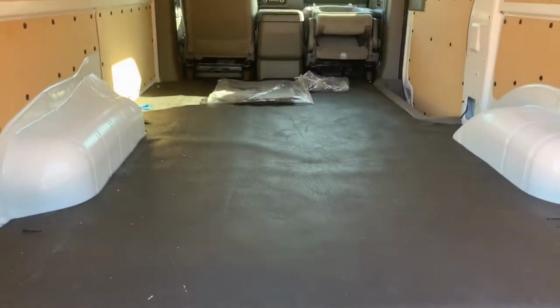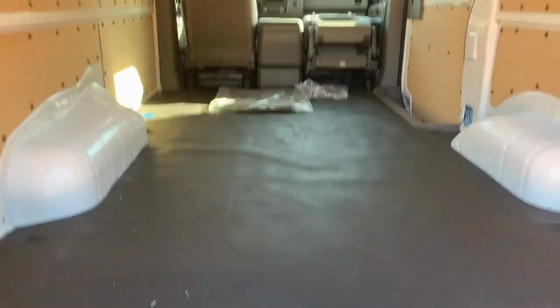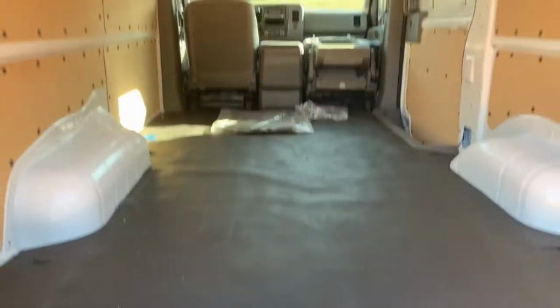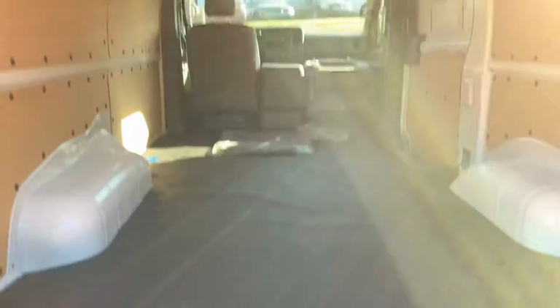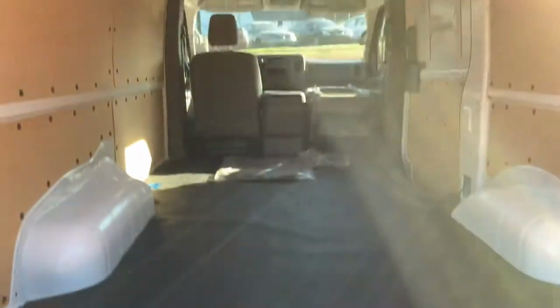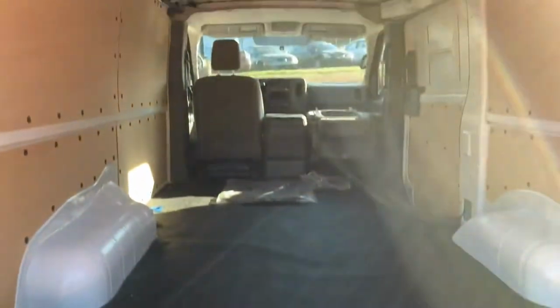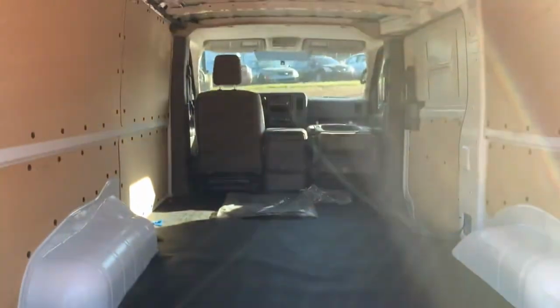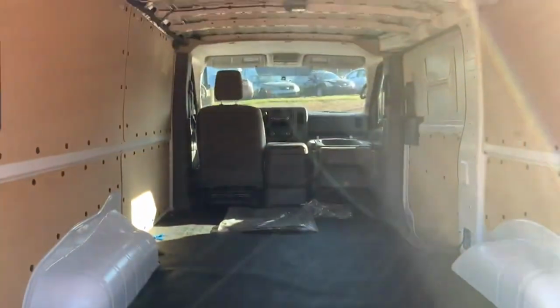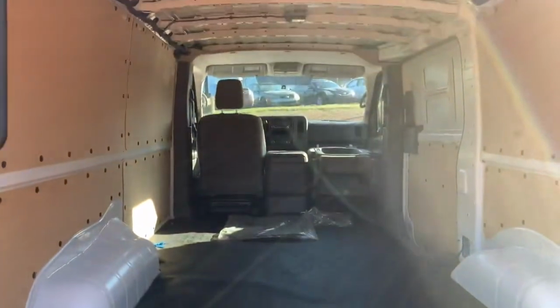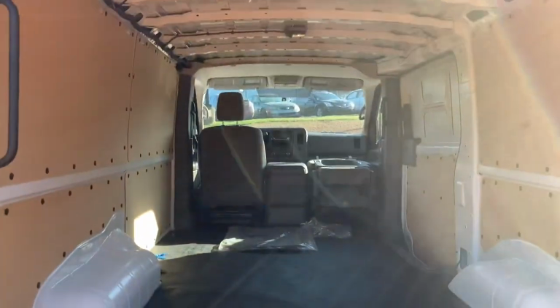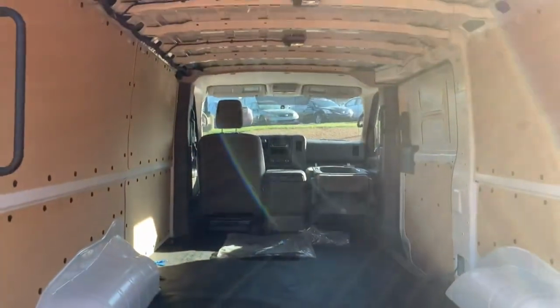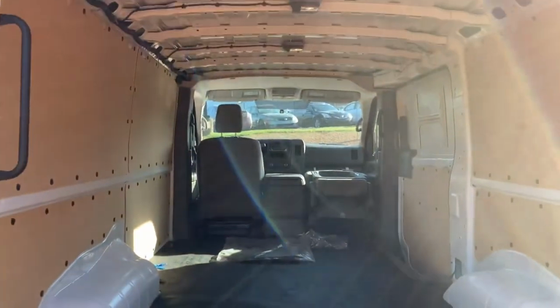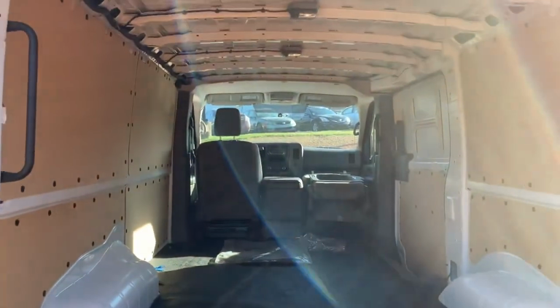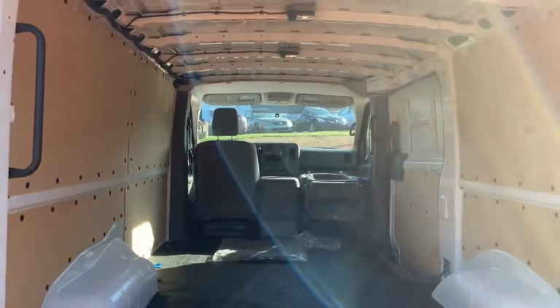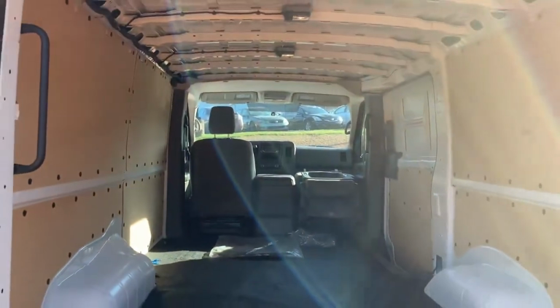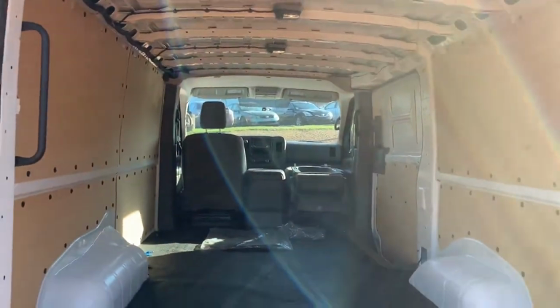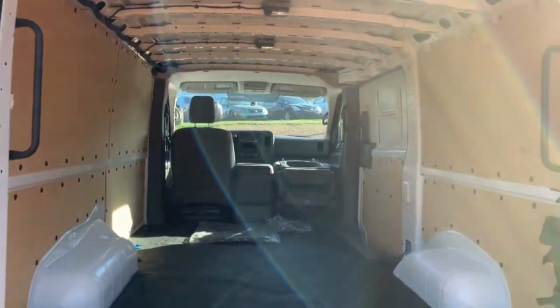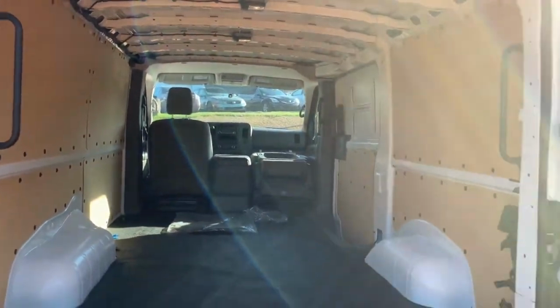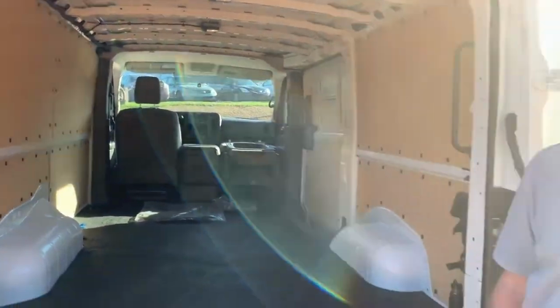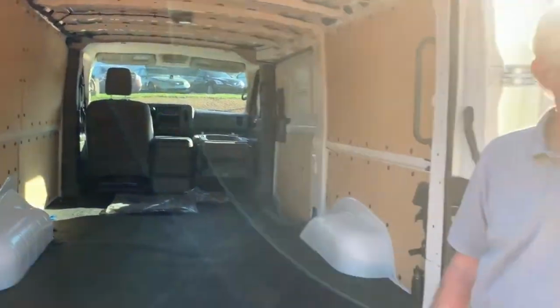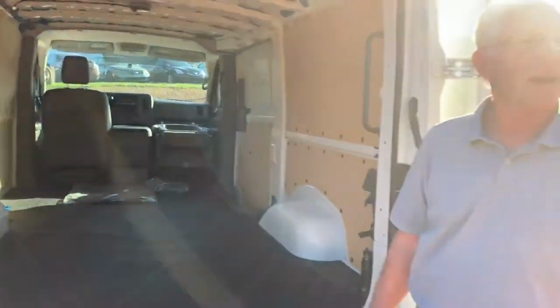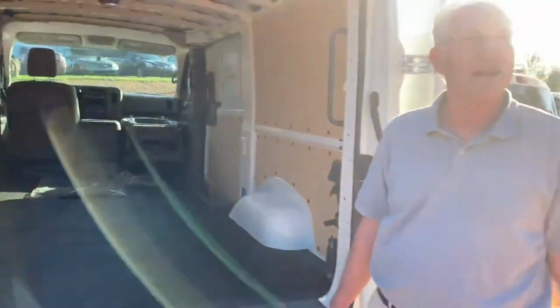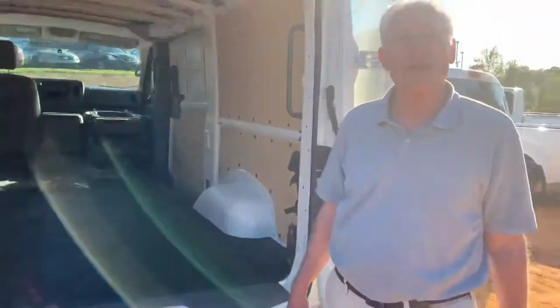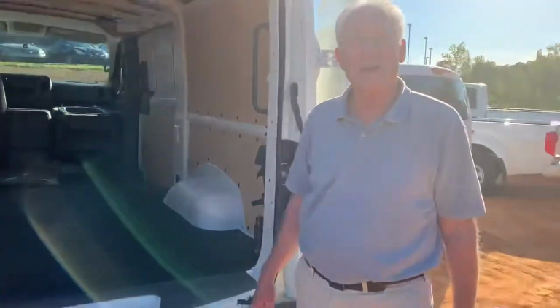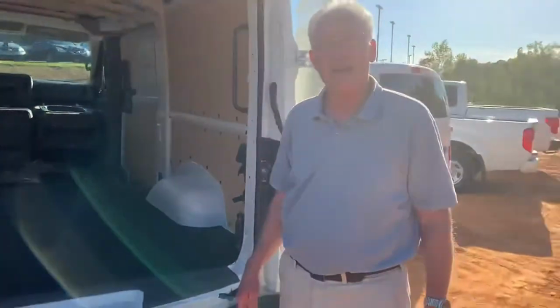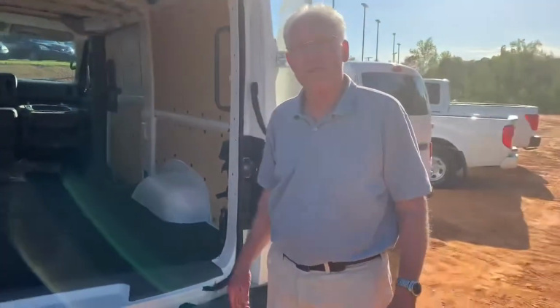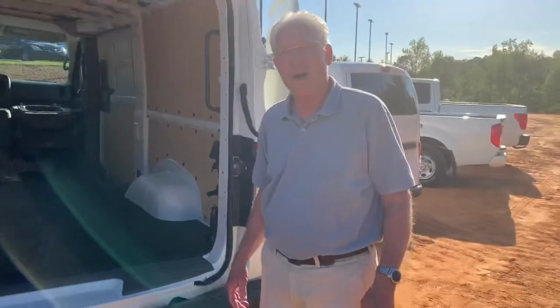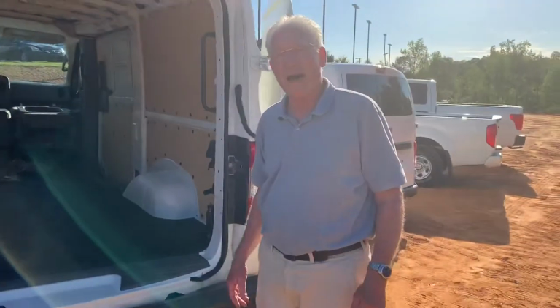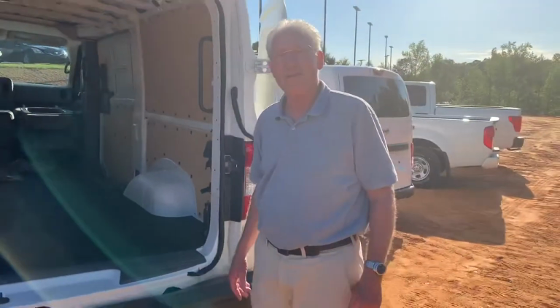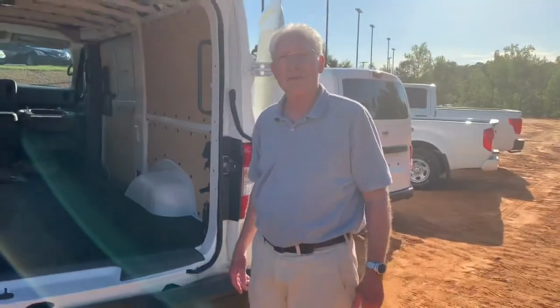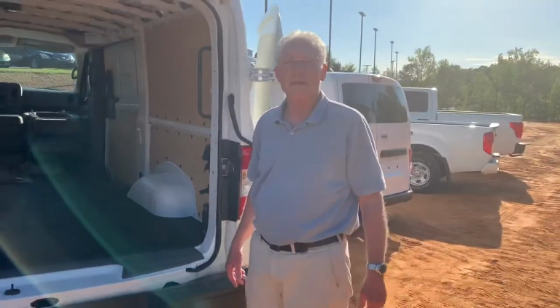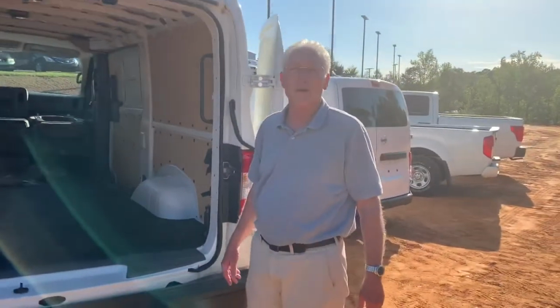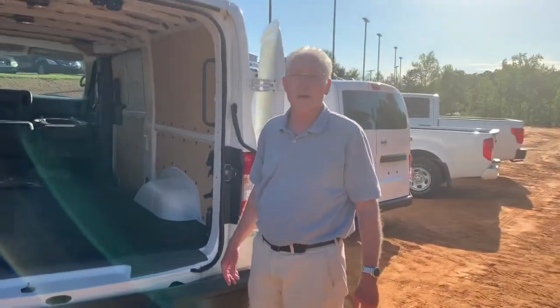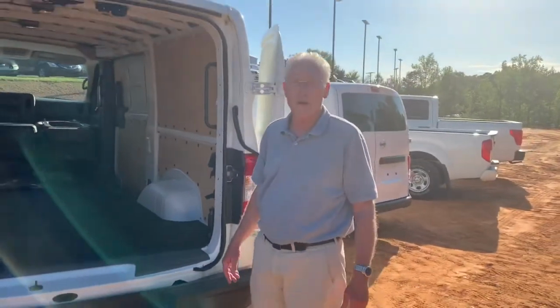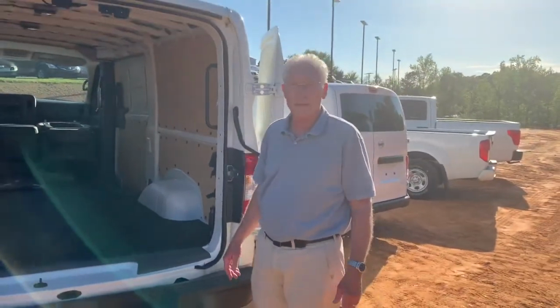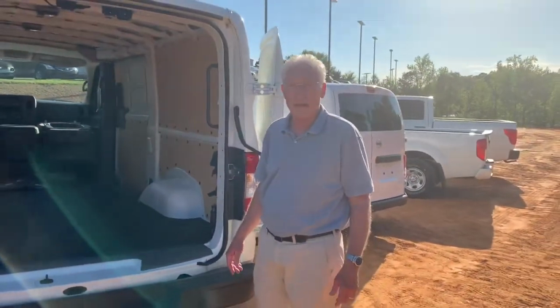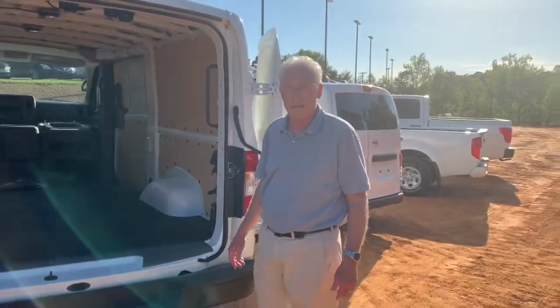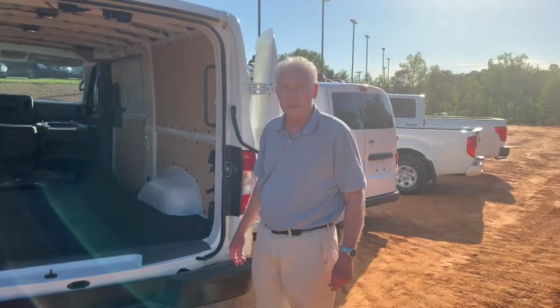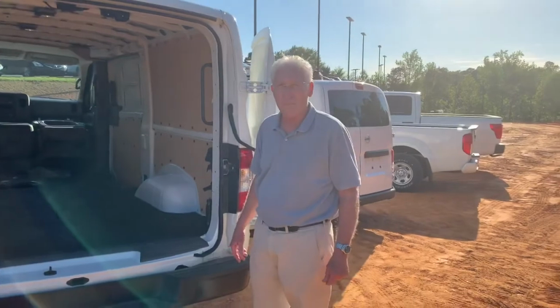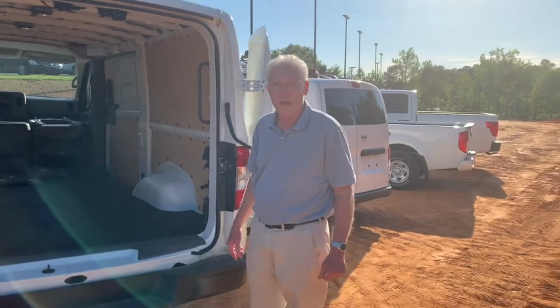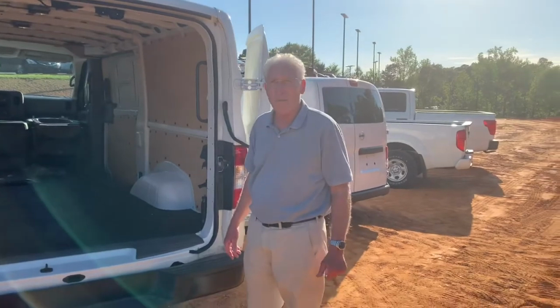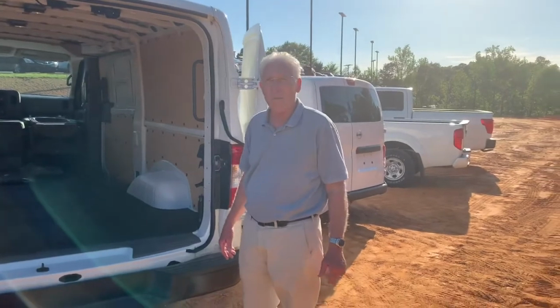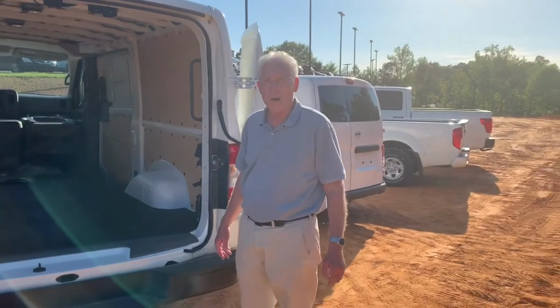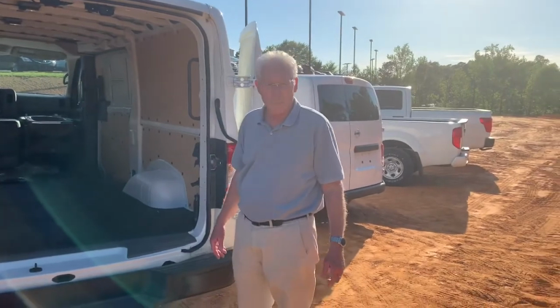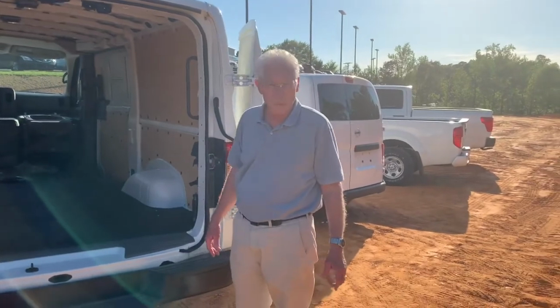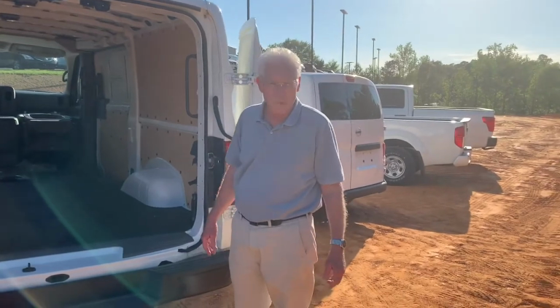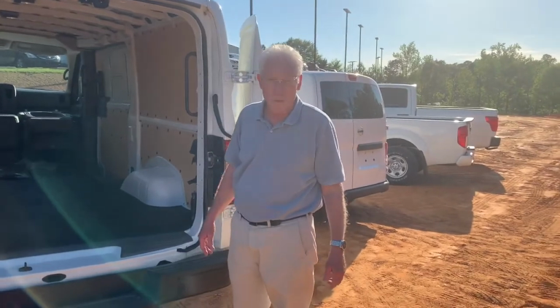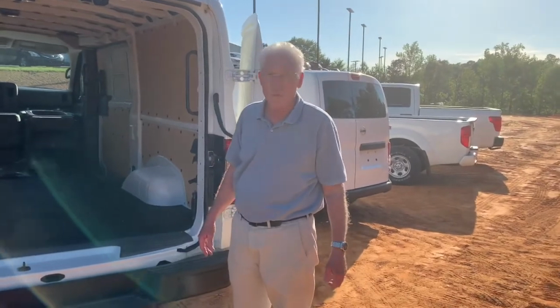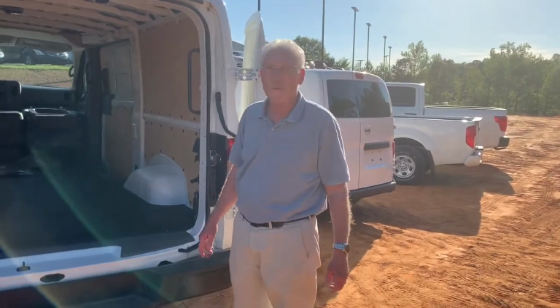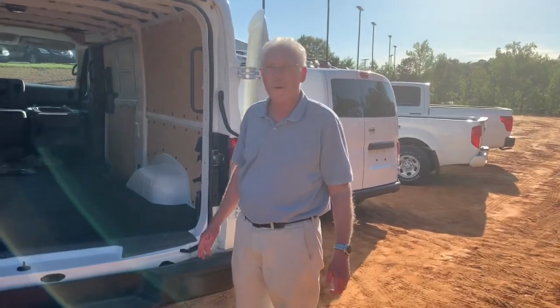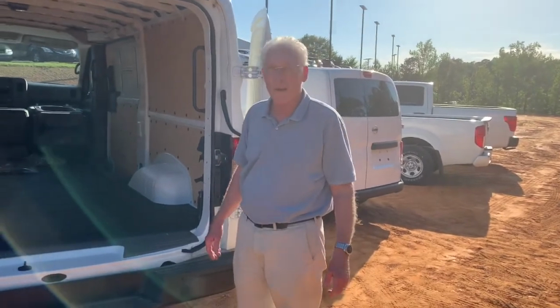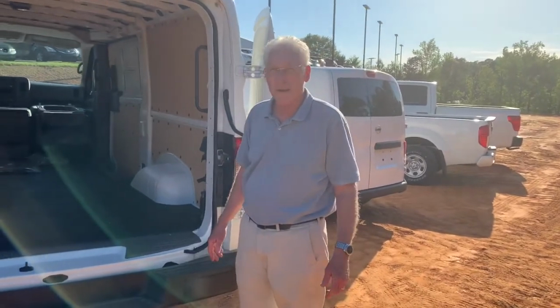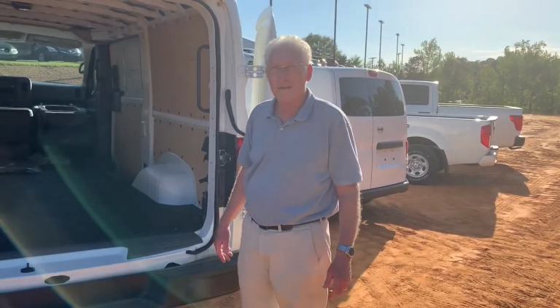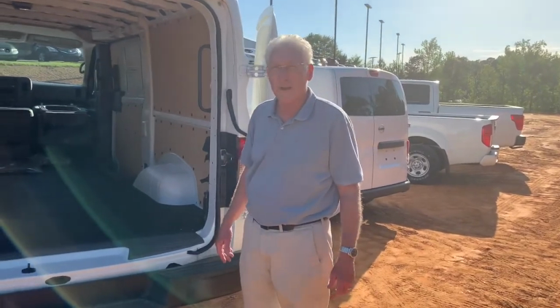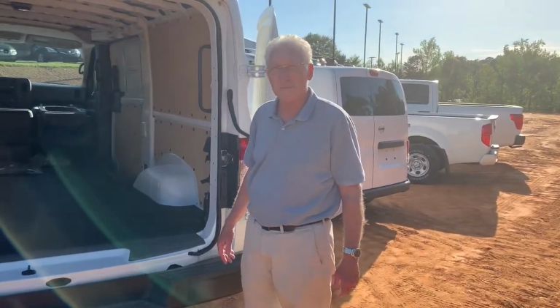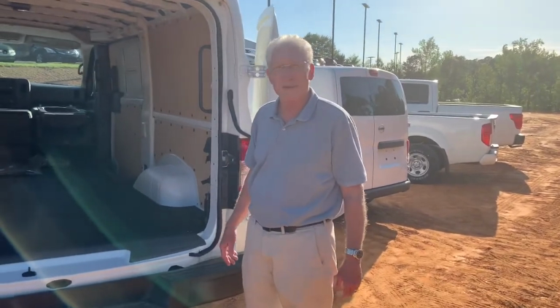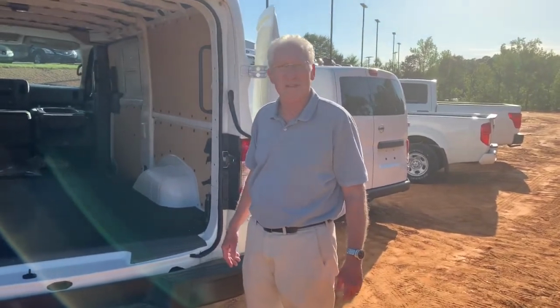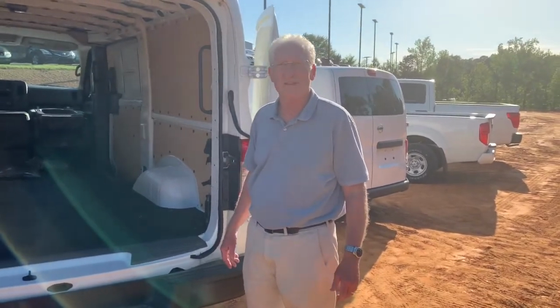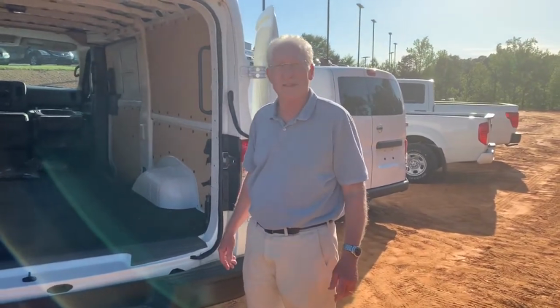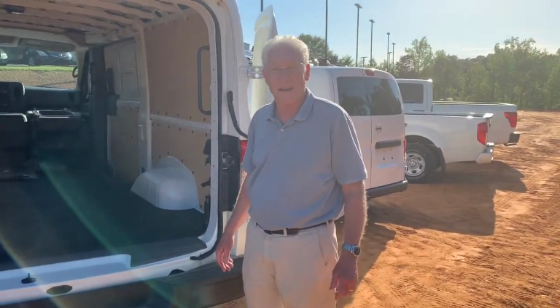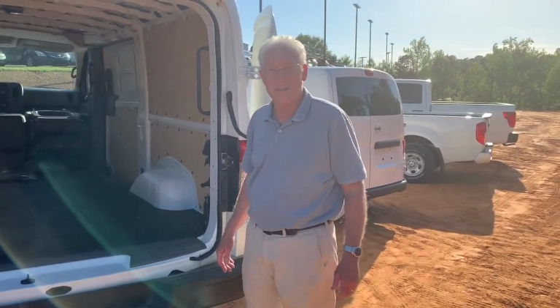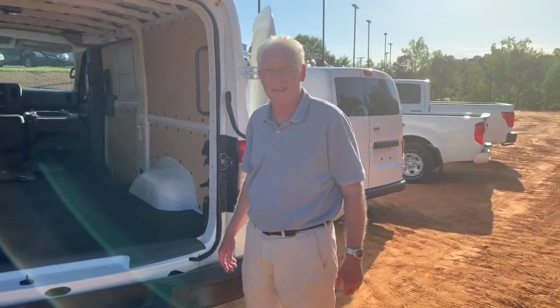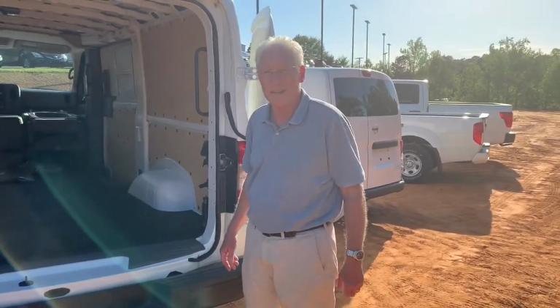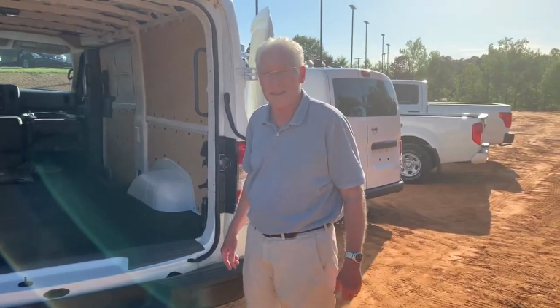Just a solid value, and it's got Nissan's 5-year or 100,000-mile bumper-to-bumper warranty. Come see us at Townsend Nissan.